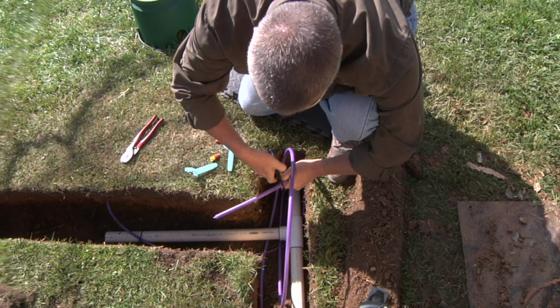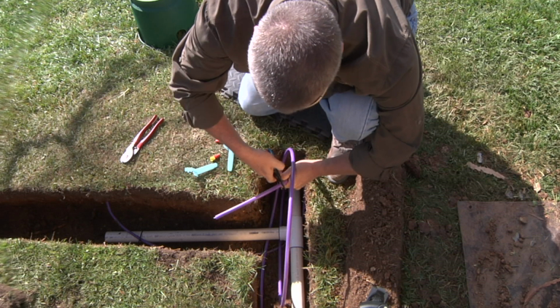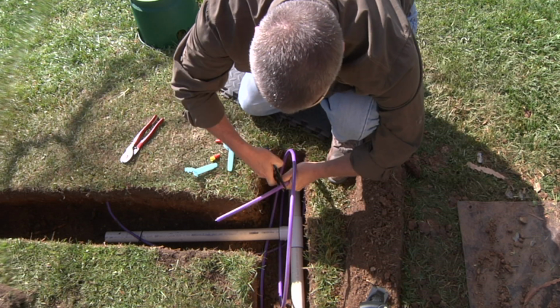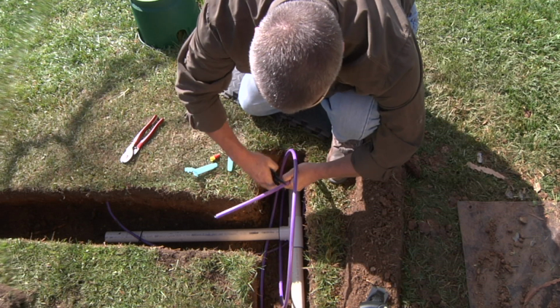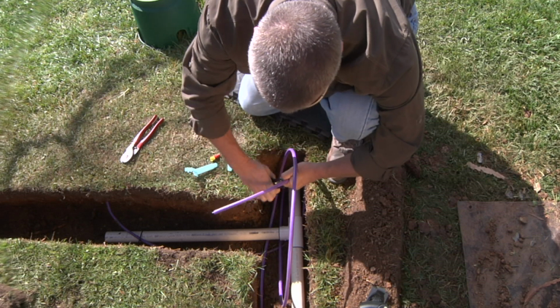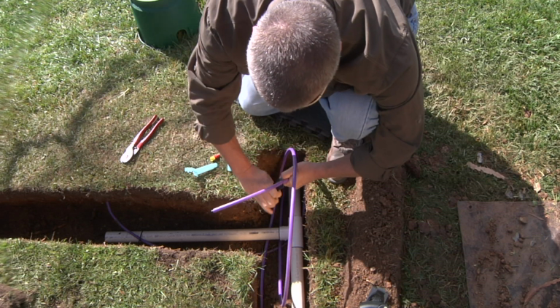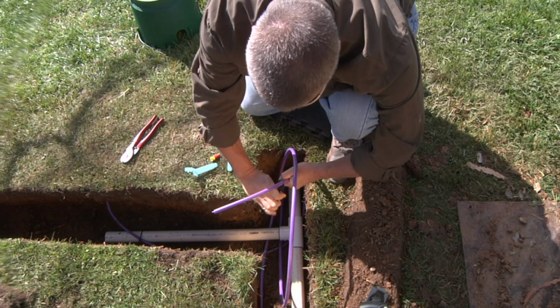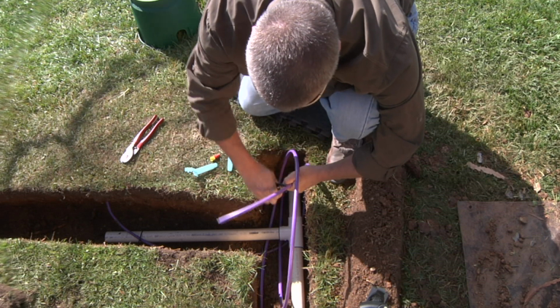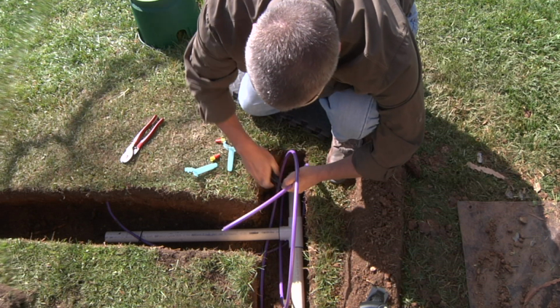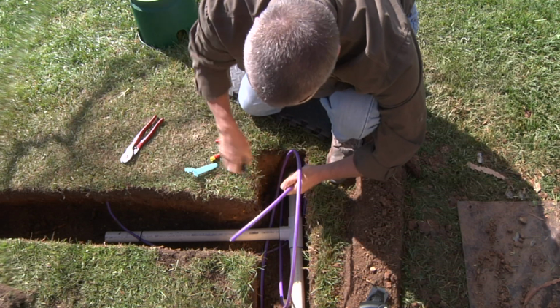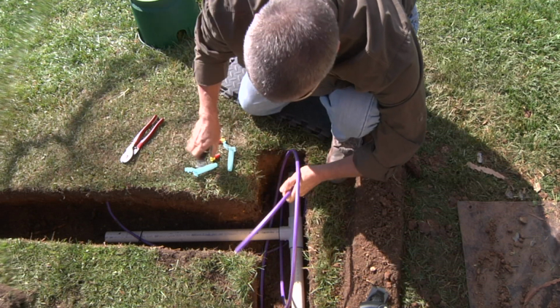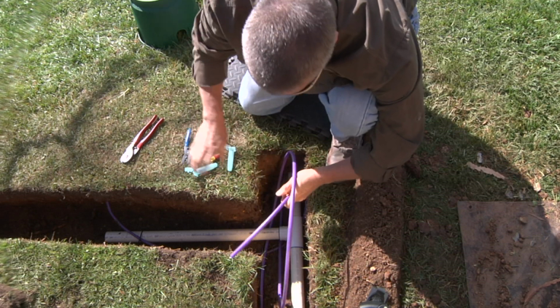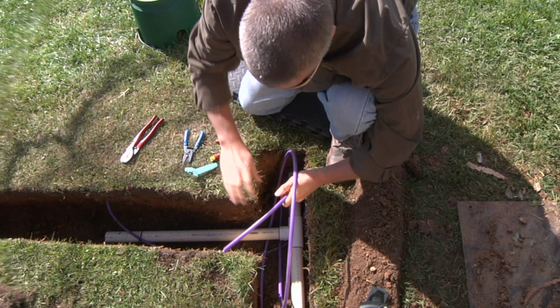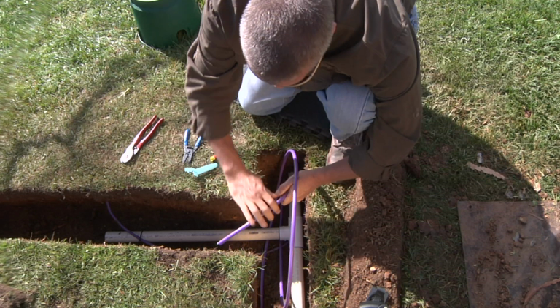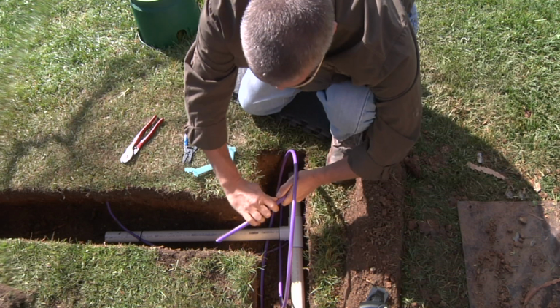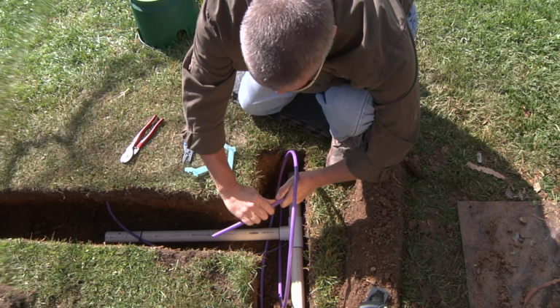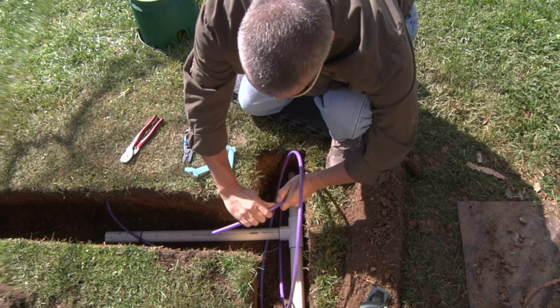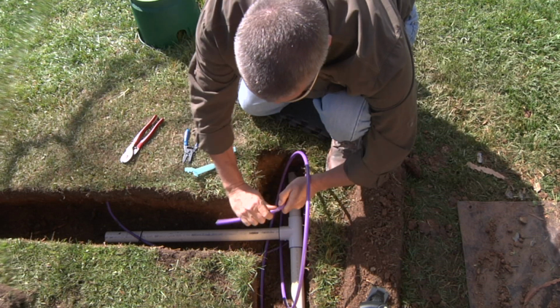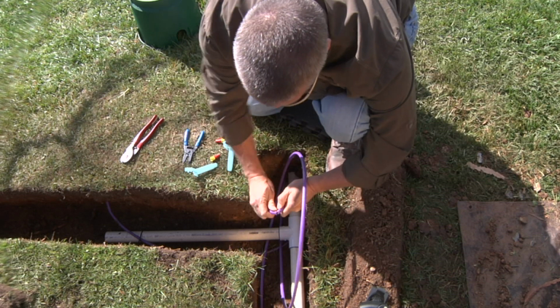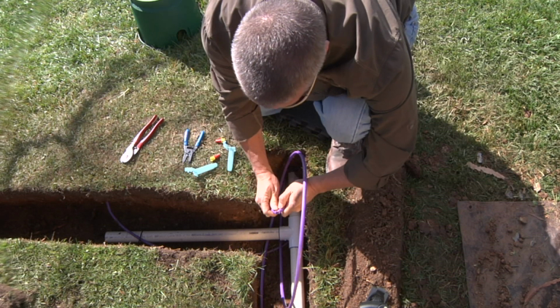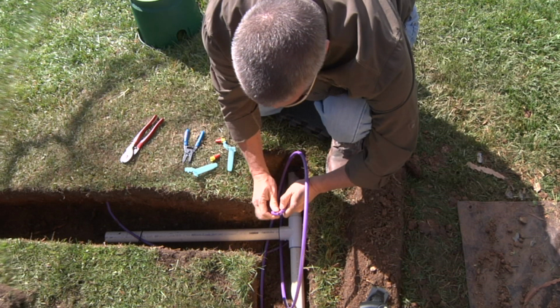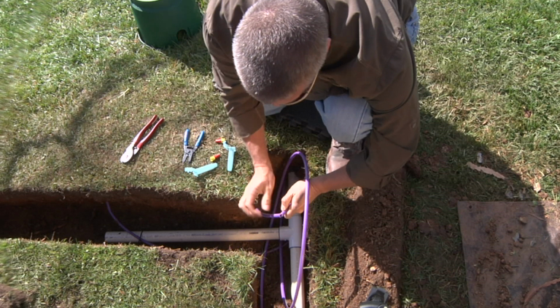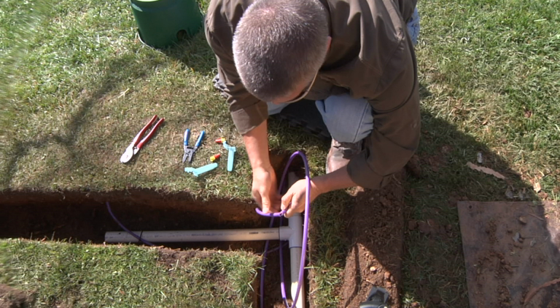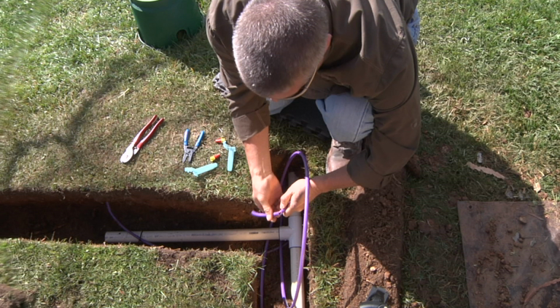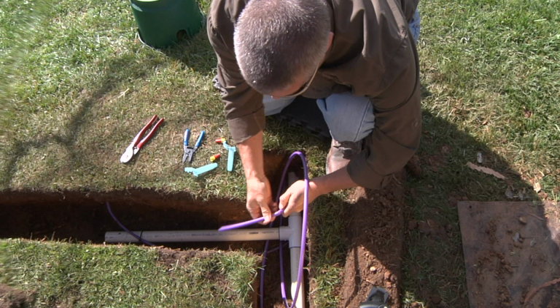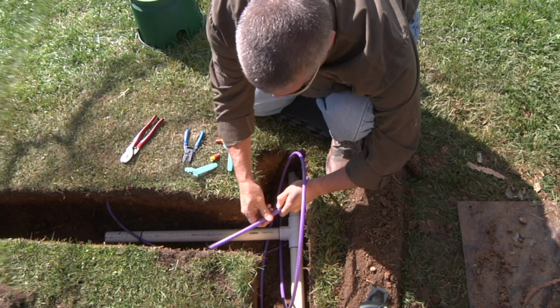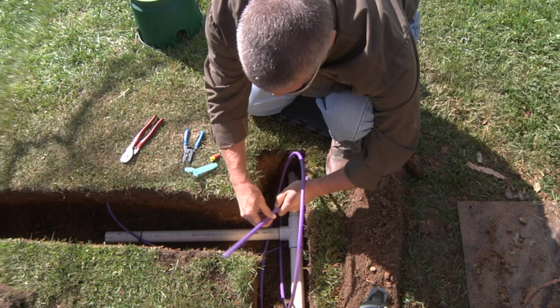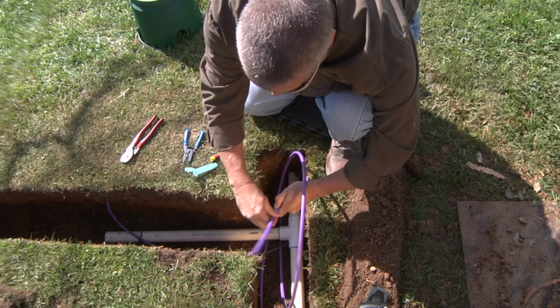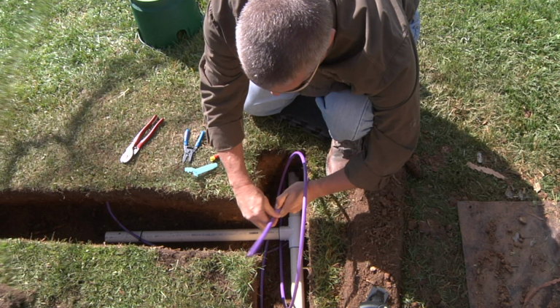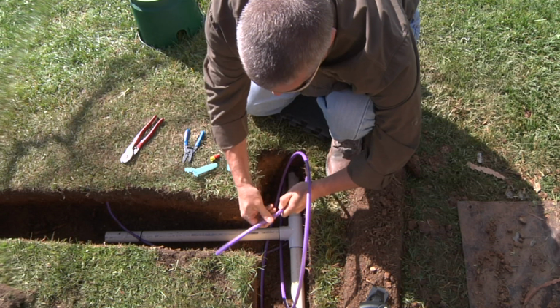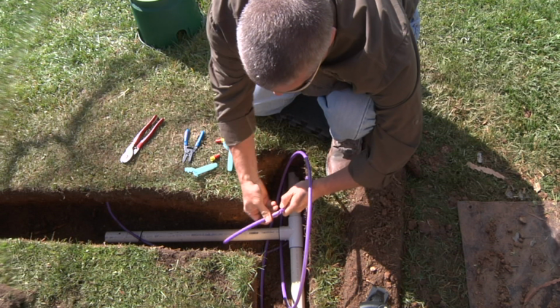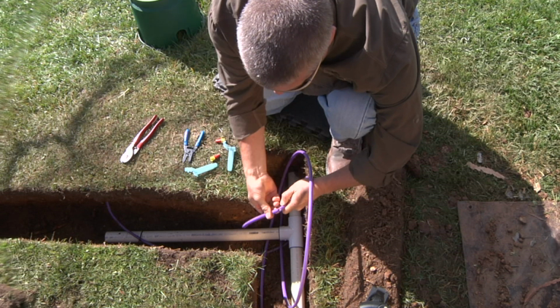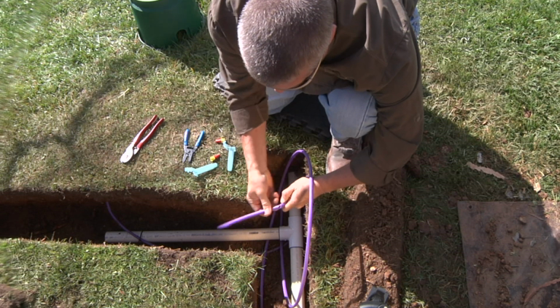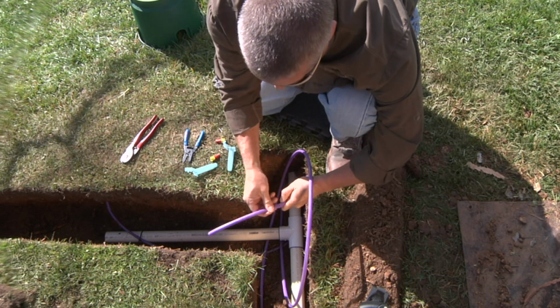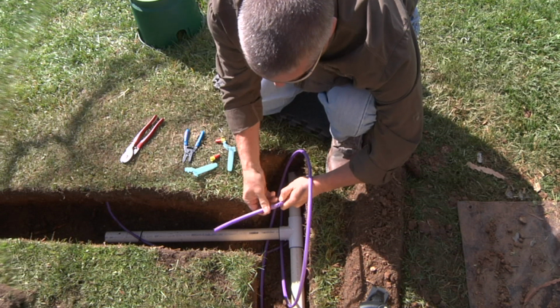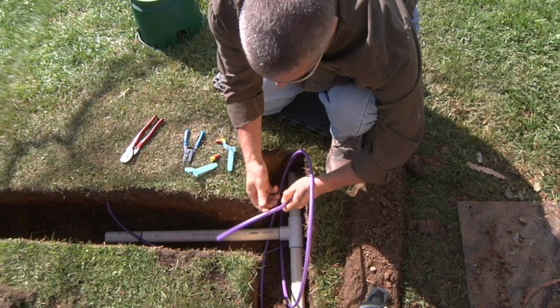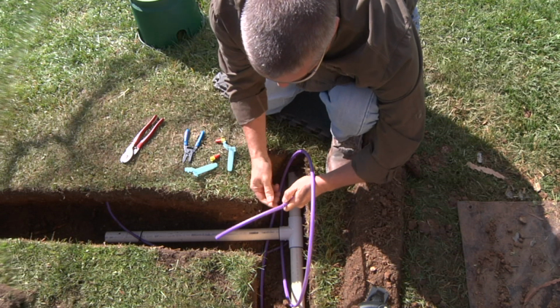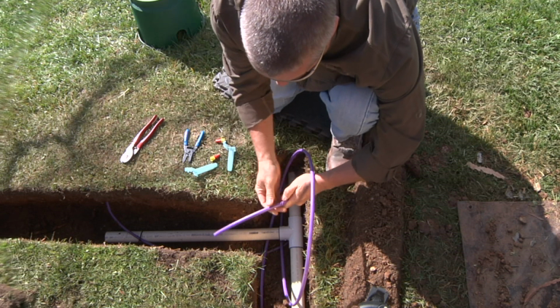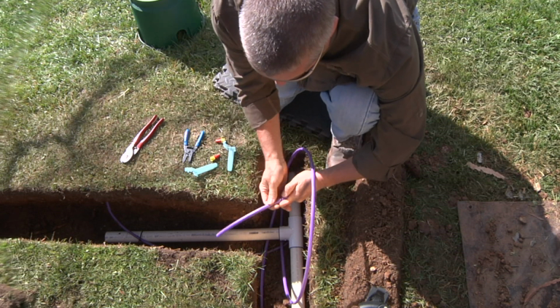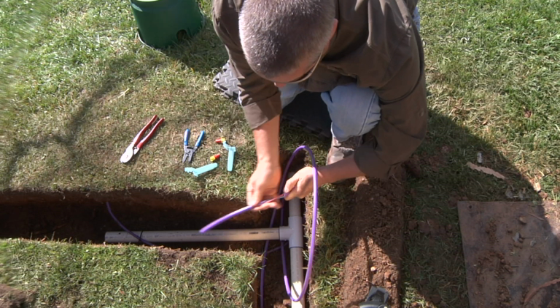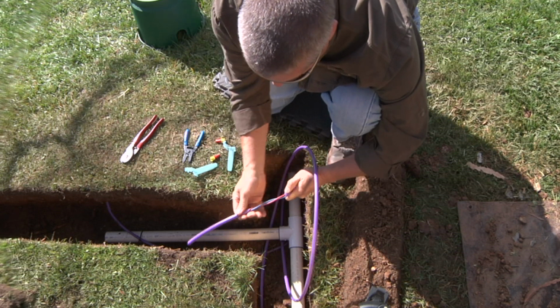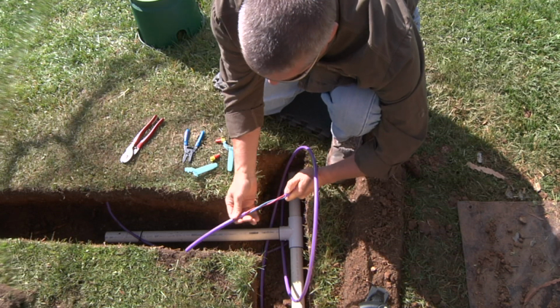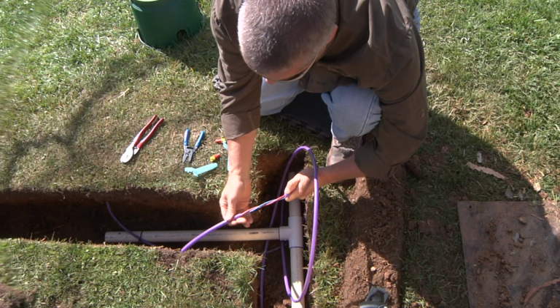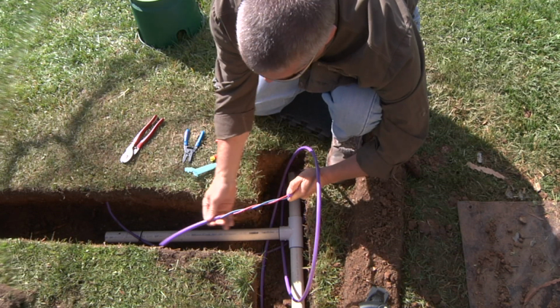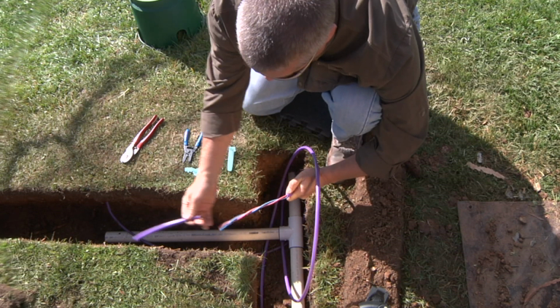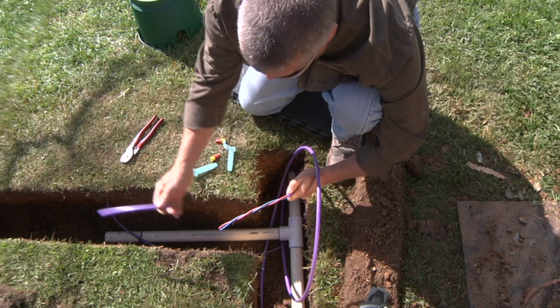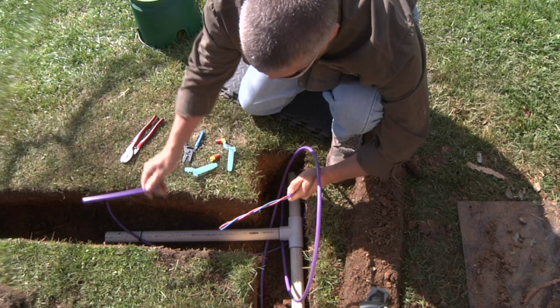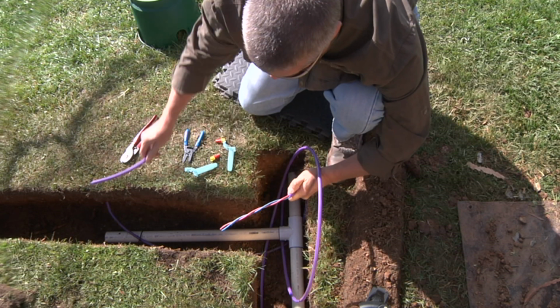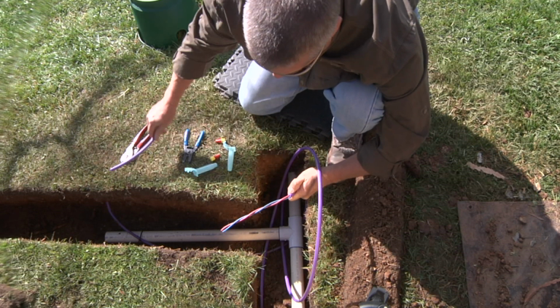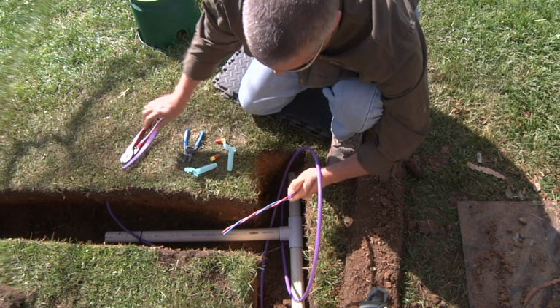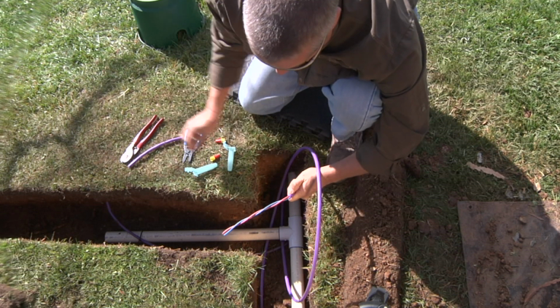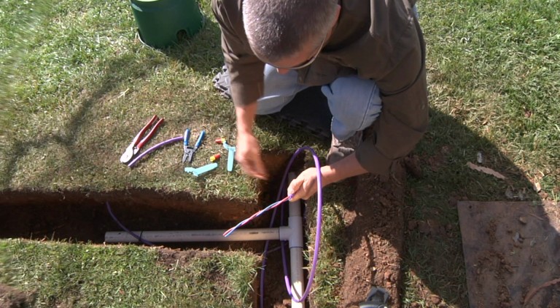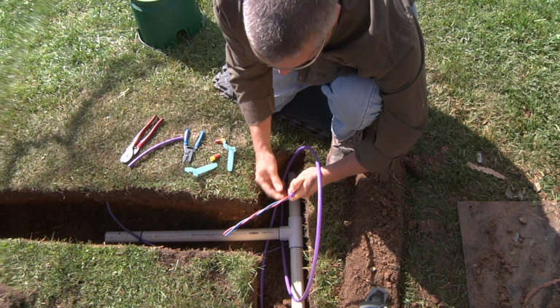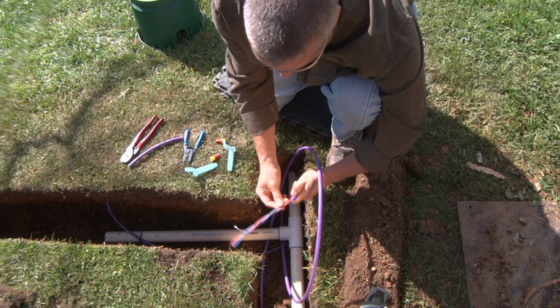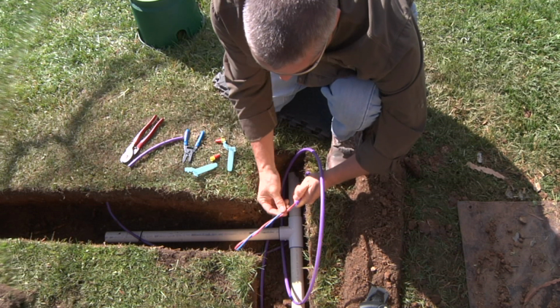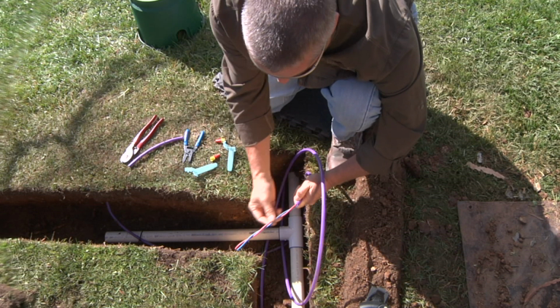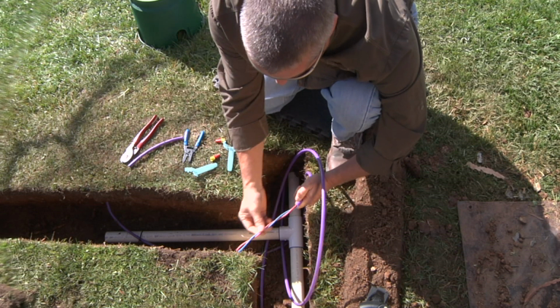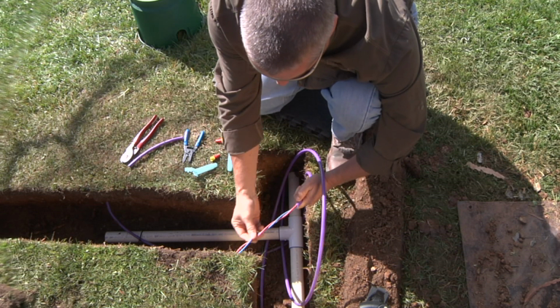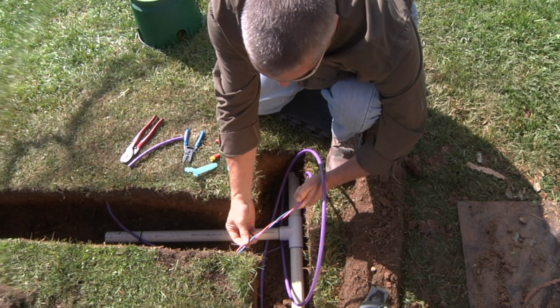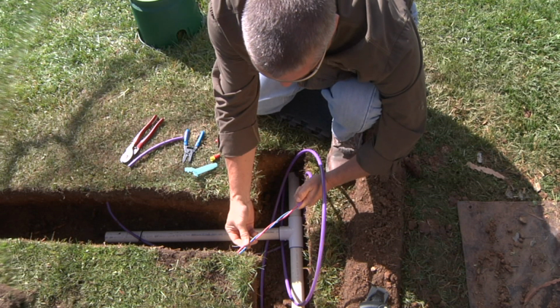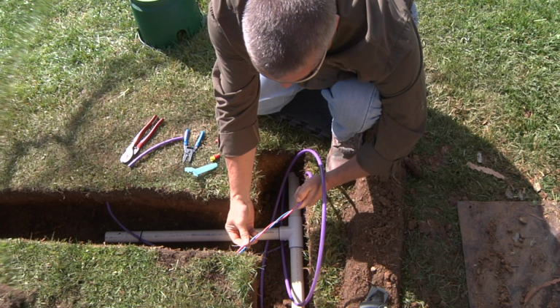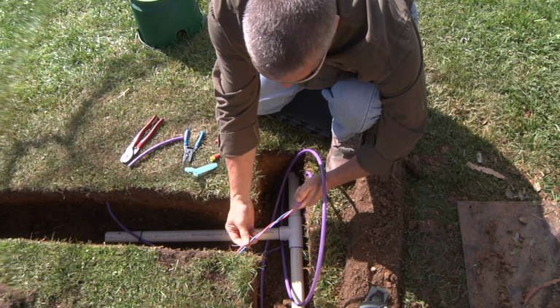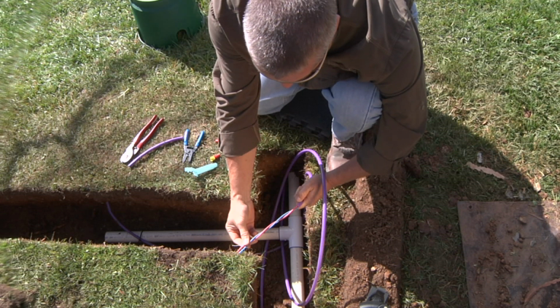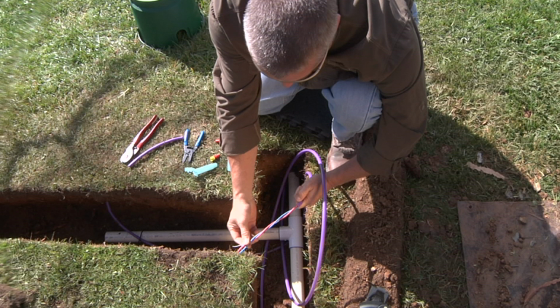Don't pierce it through — just score it and you should be able to snap it right off. Once it's snapped, it exposes the inner red and blue wires.